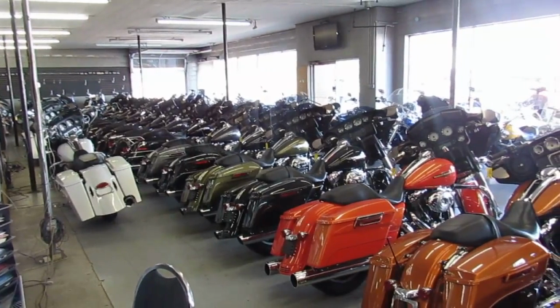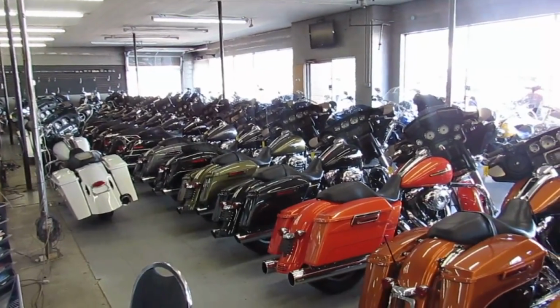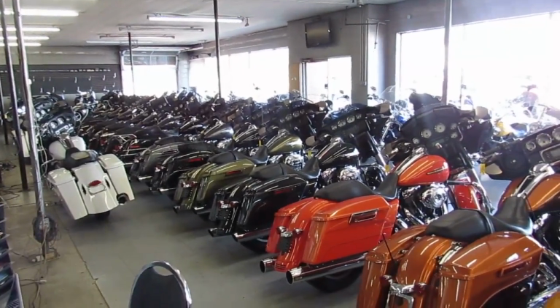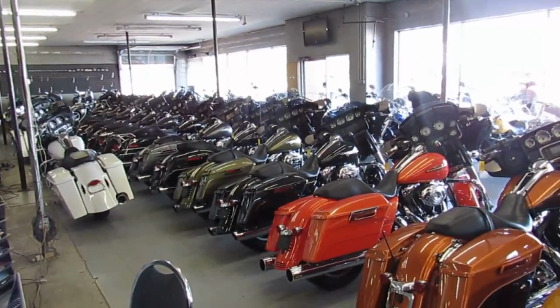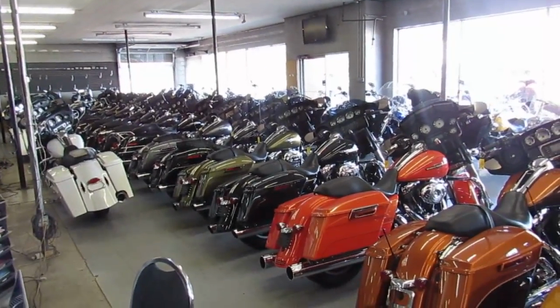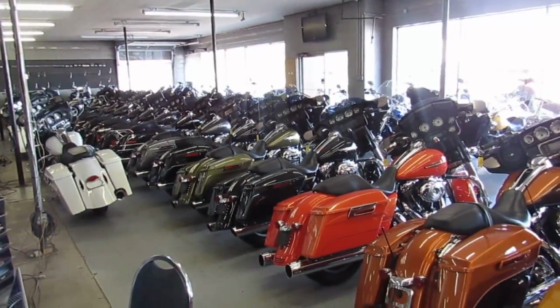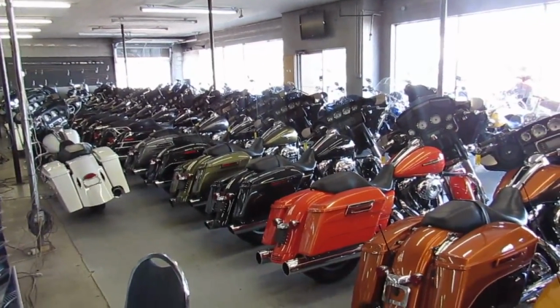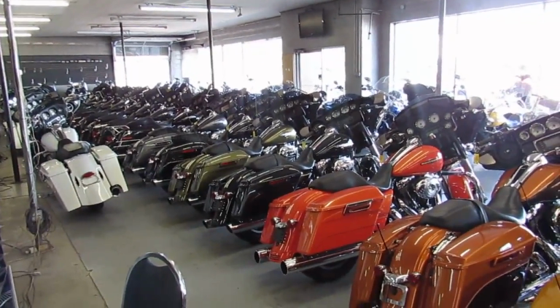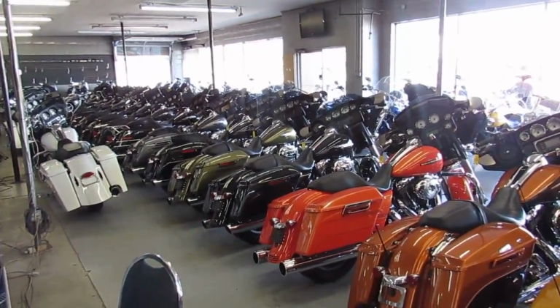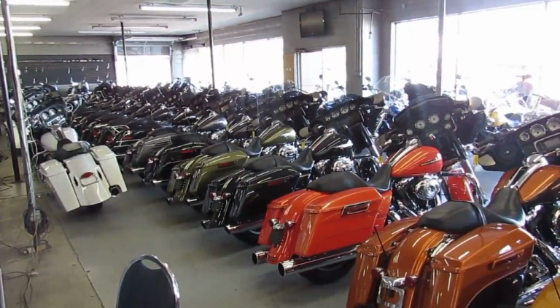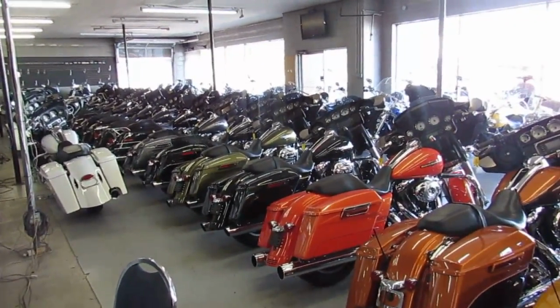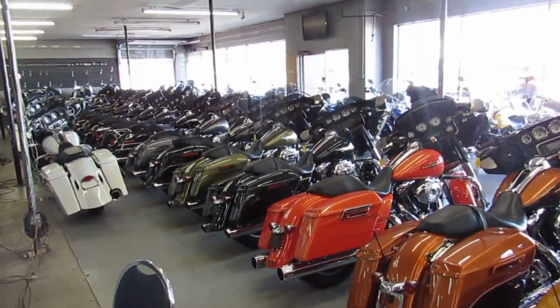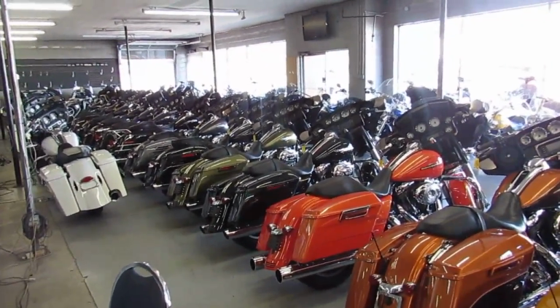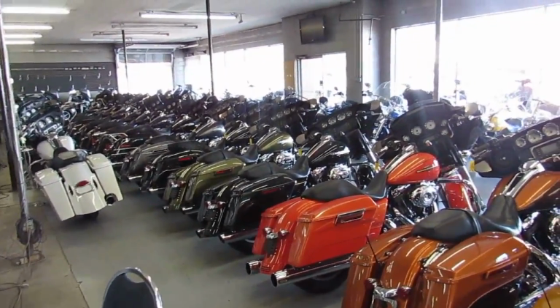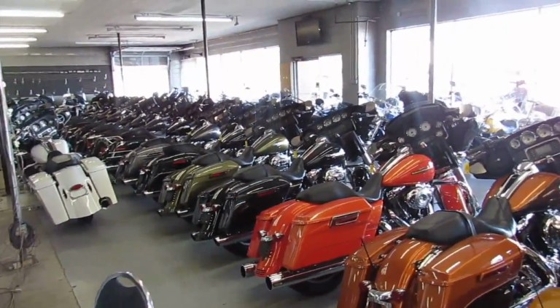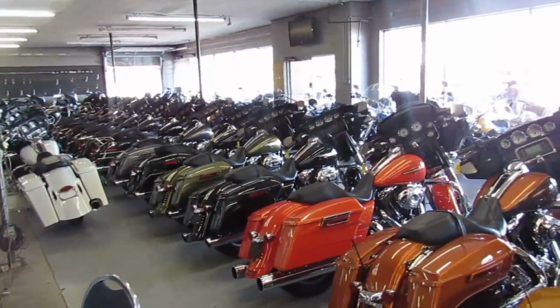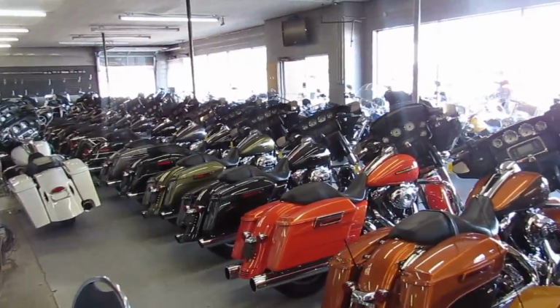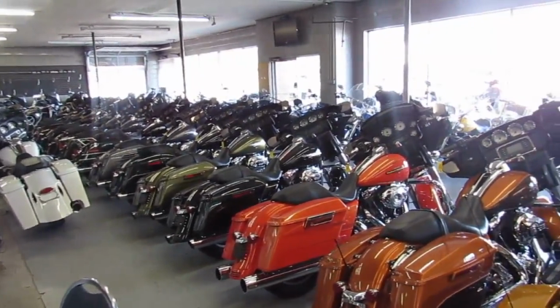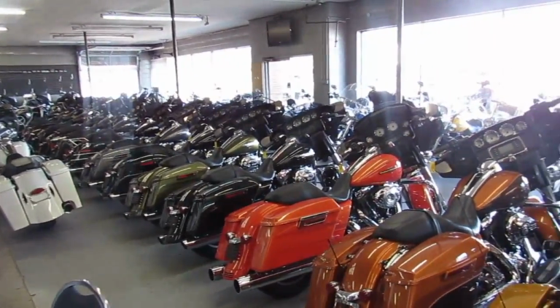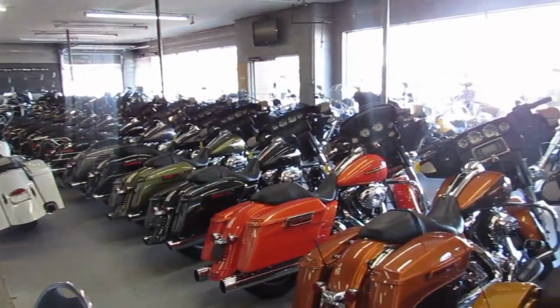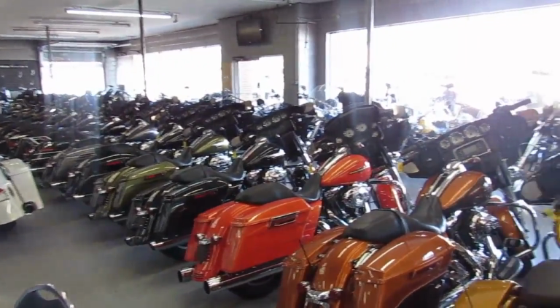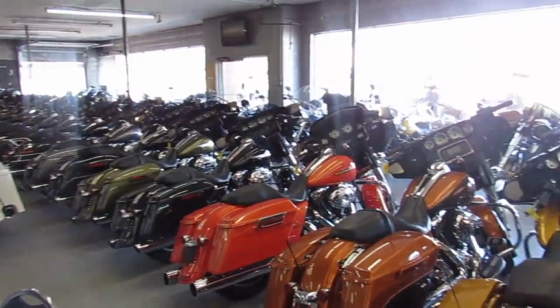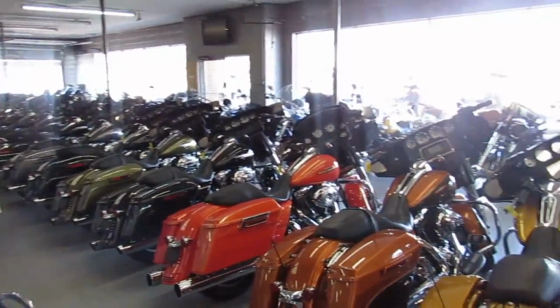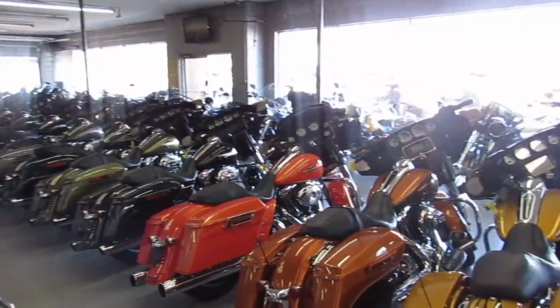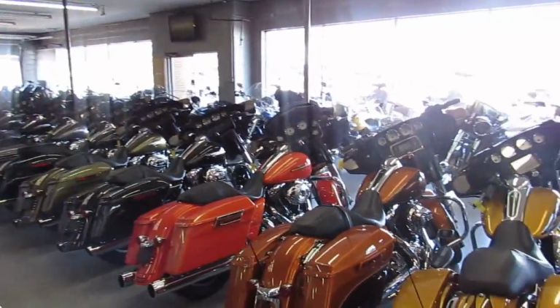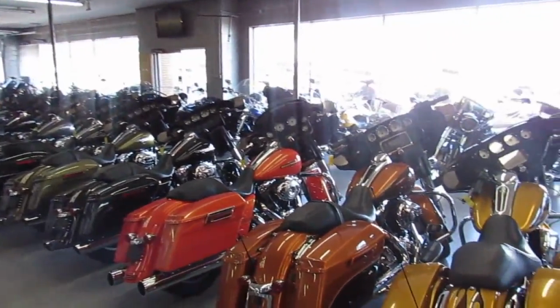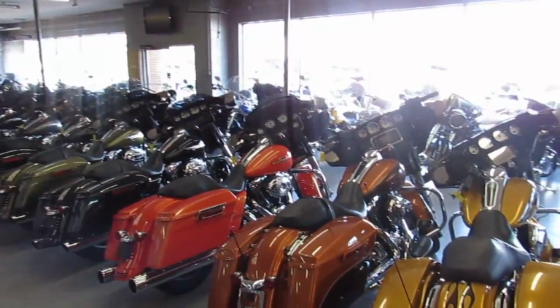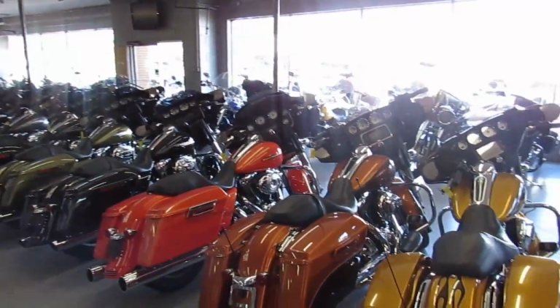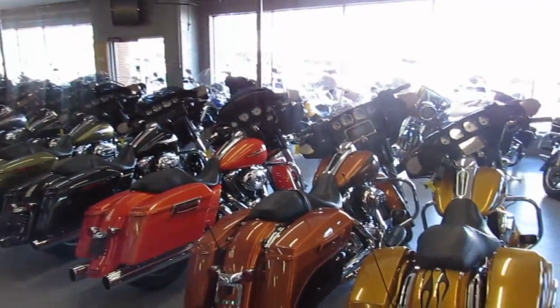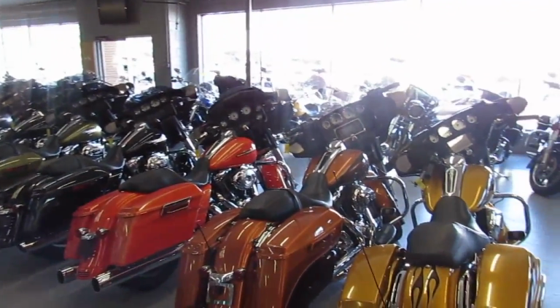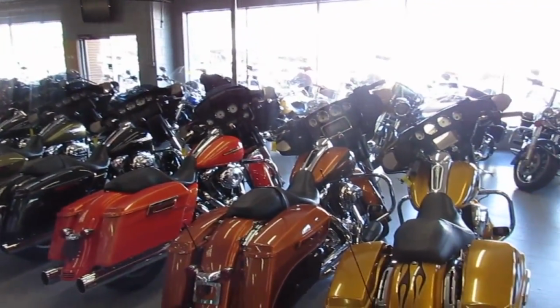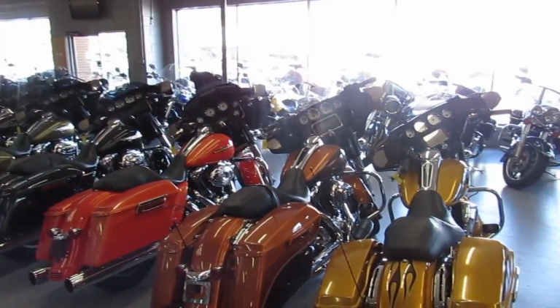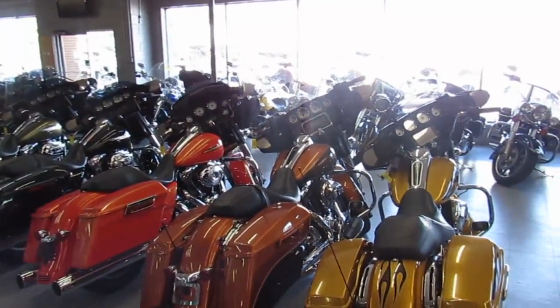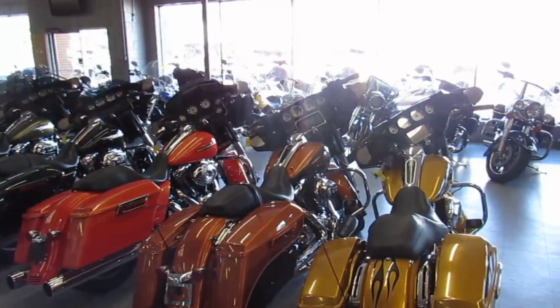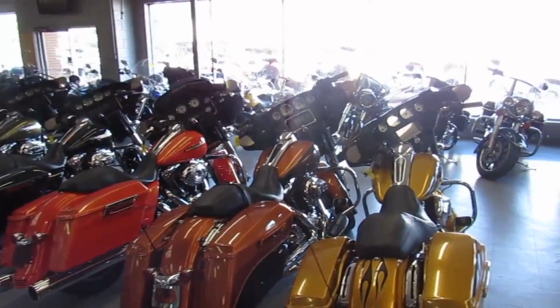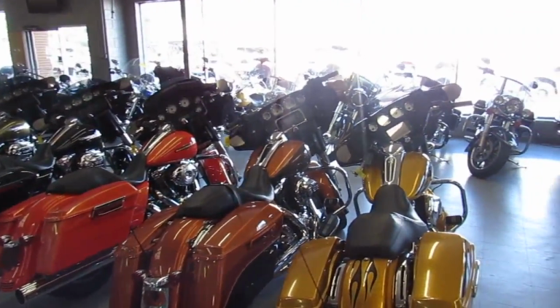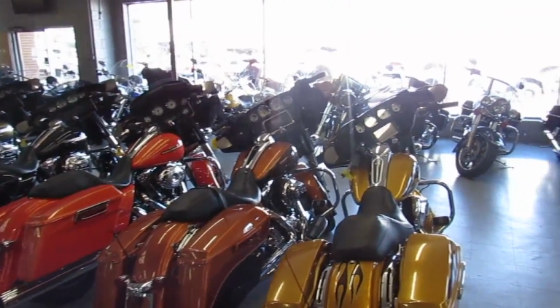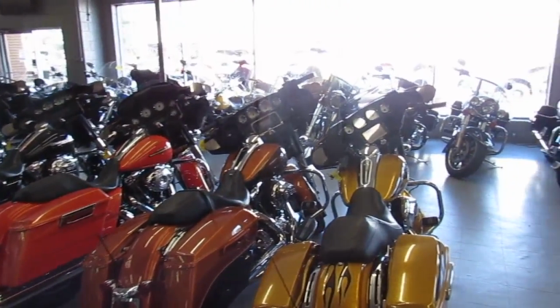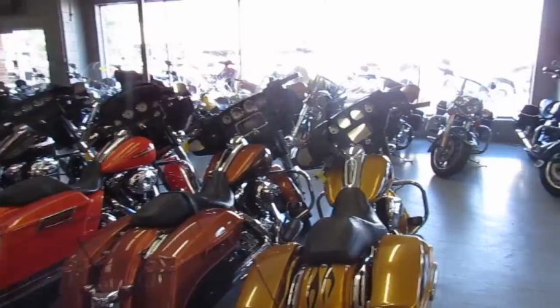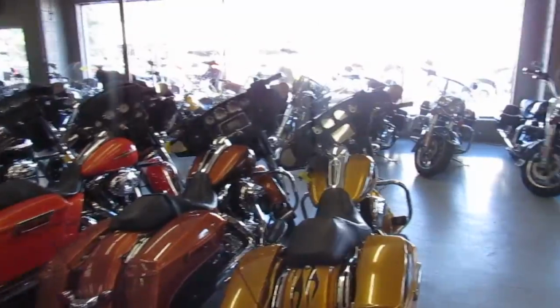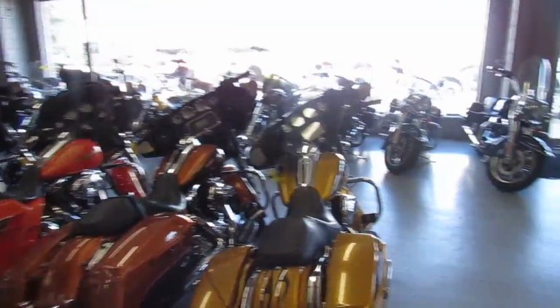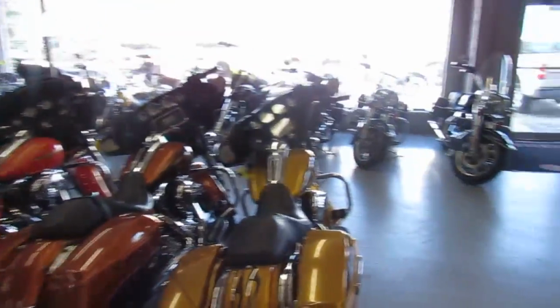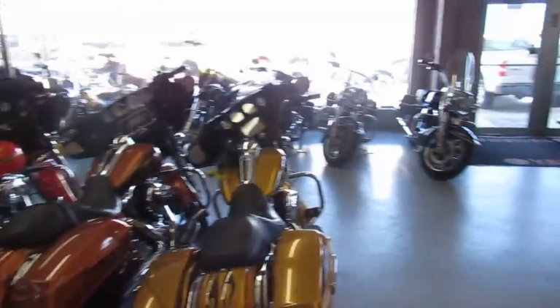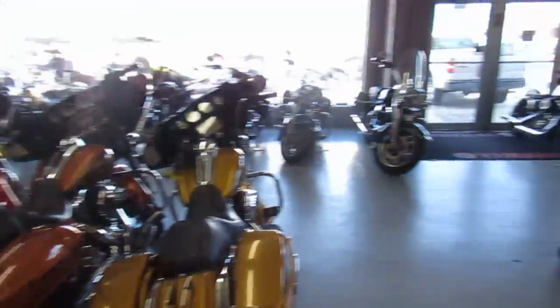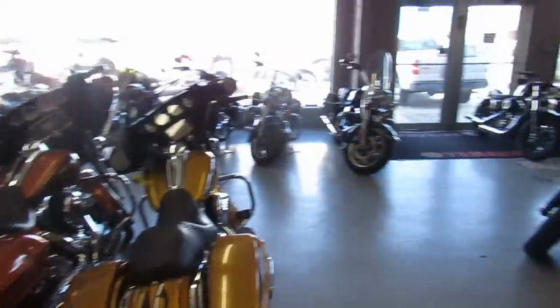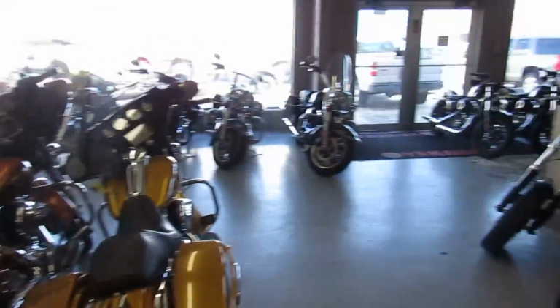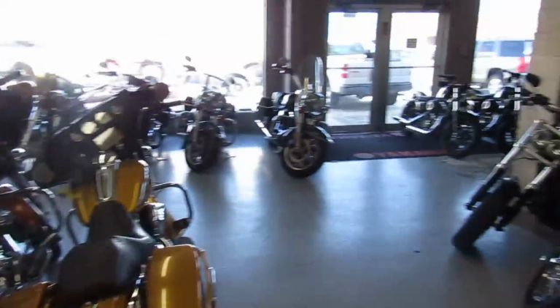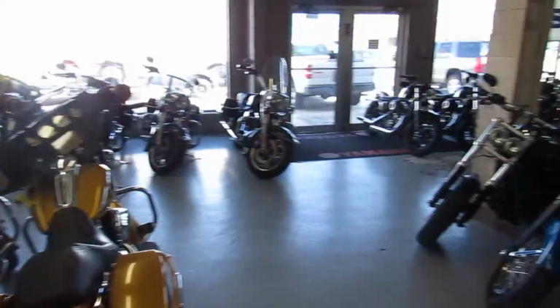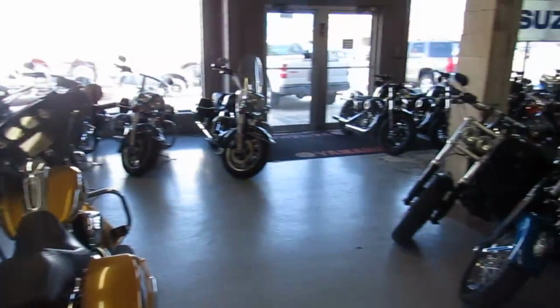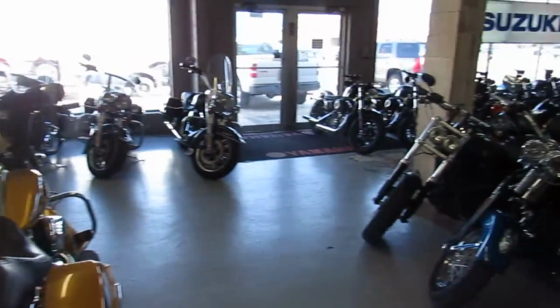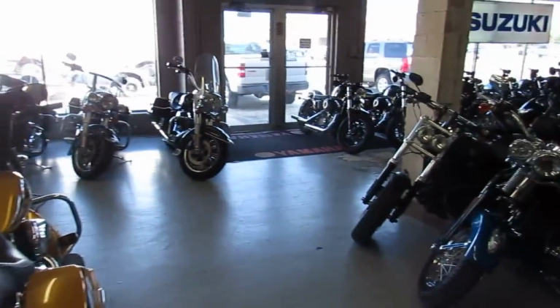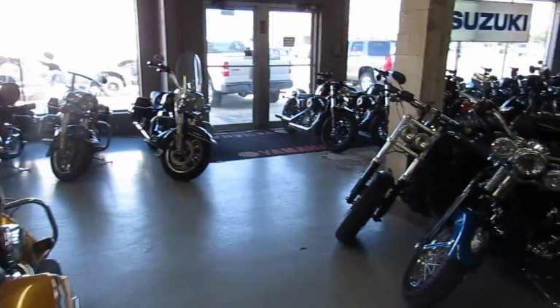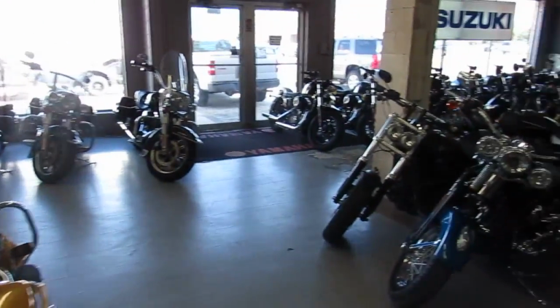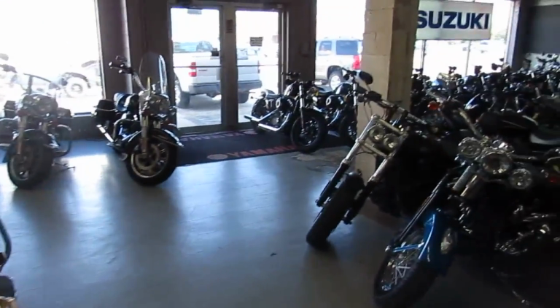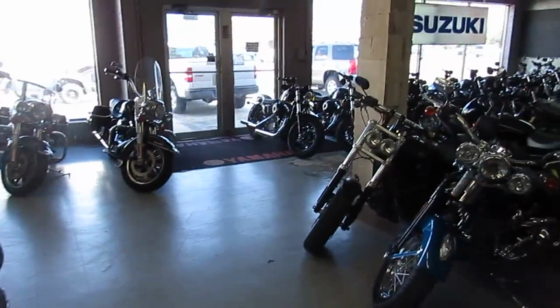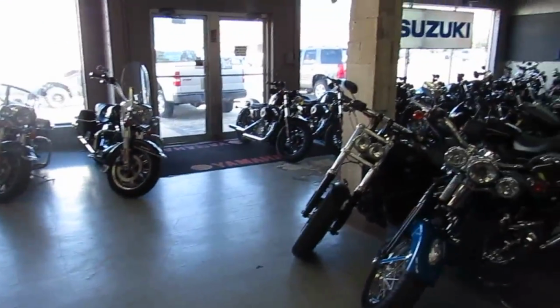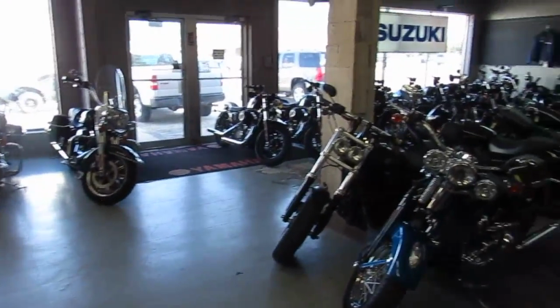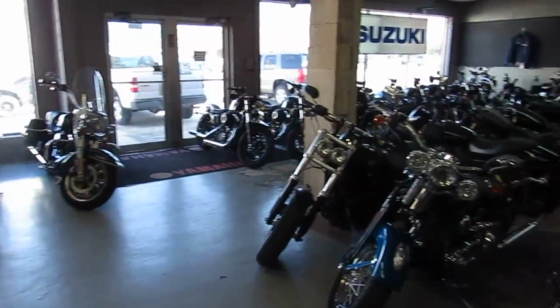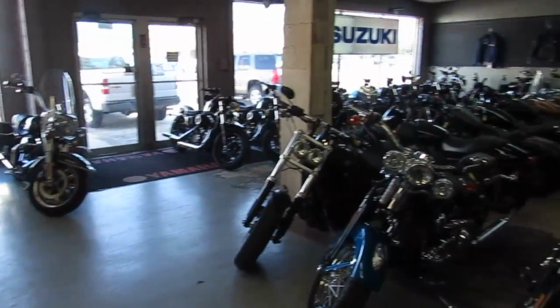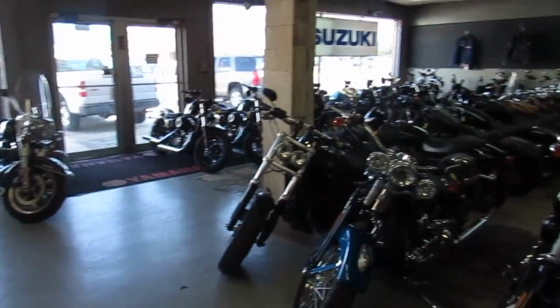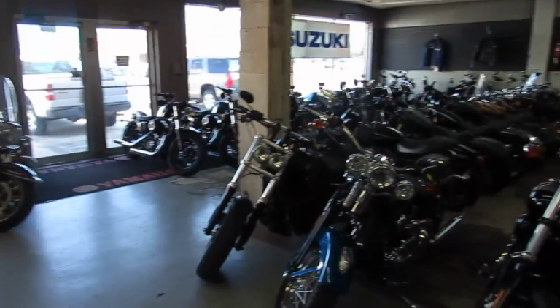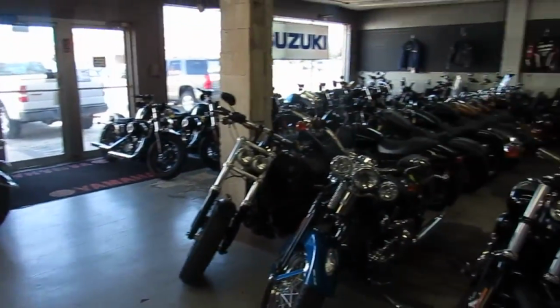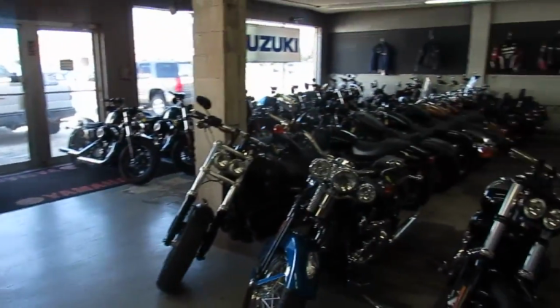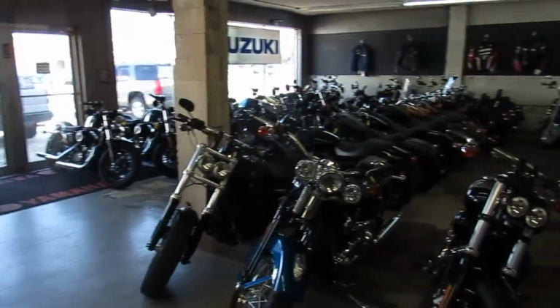Hey guys, it's Approval Power Sports. End of September, it's 90 degrees out. There's a lot of riding season left. We're going to do some videos.